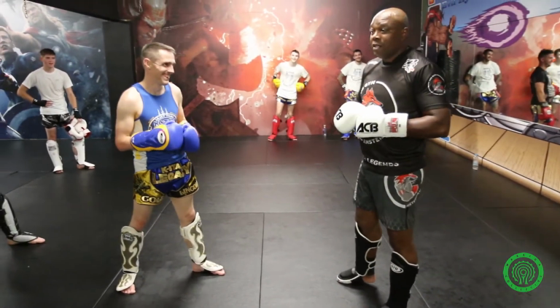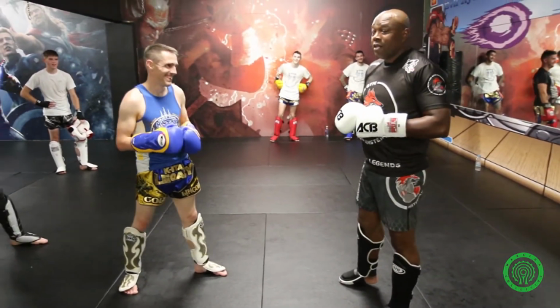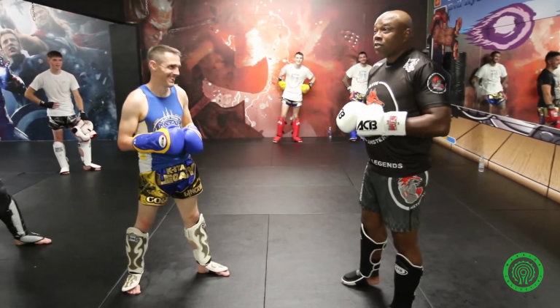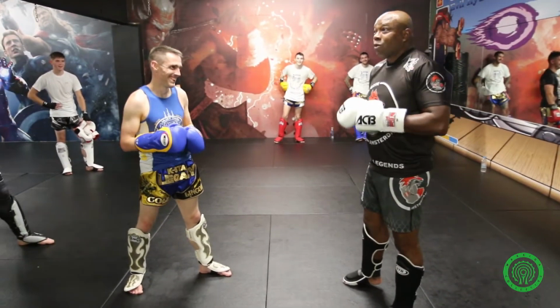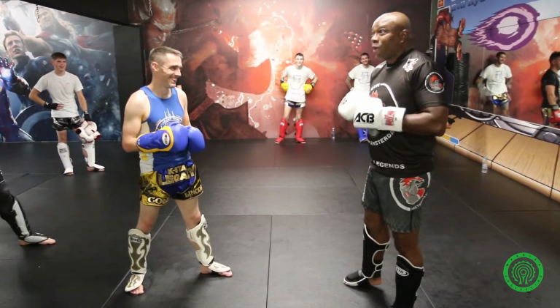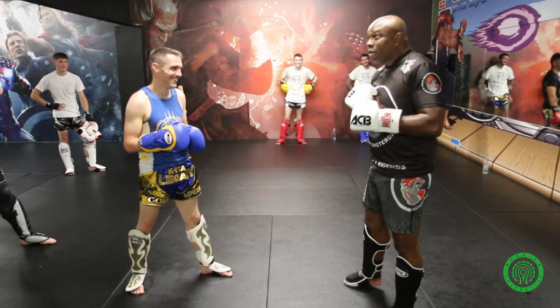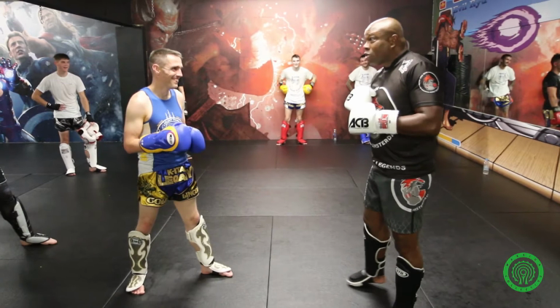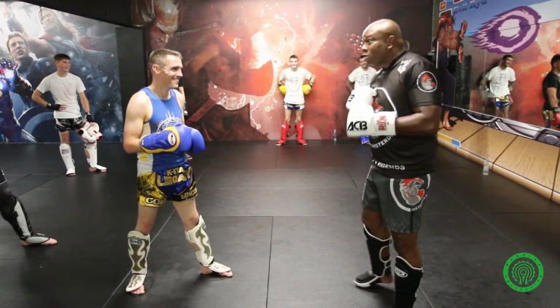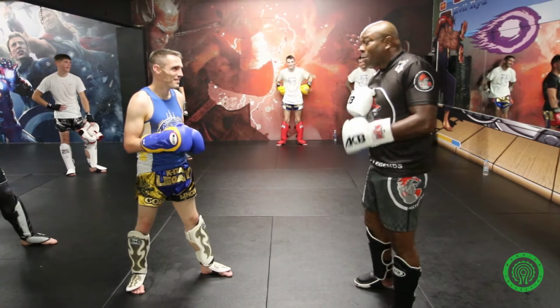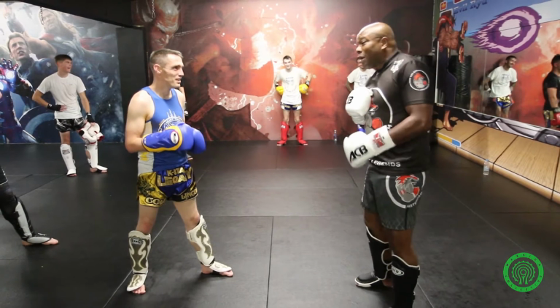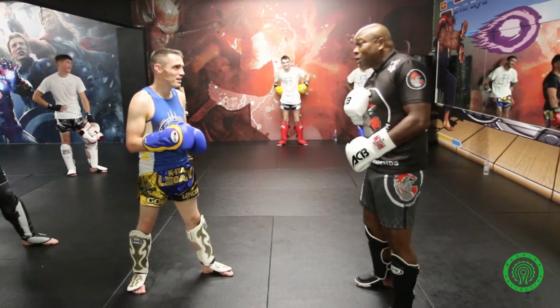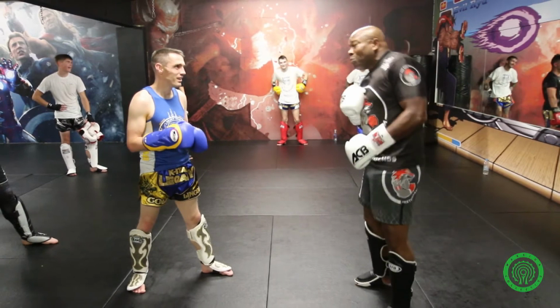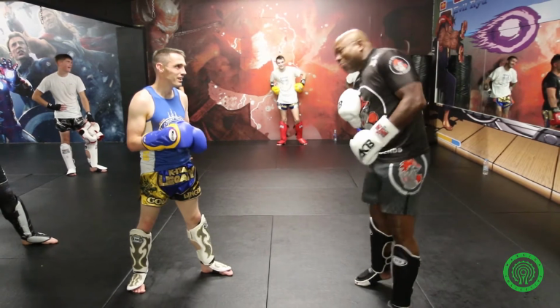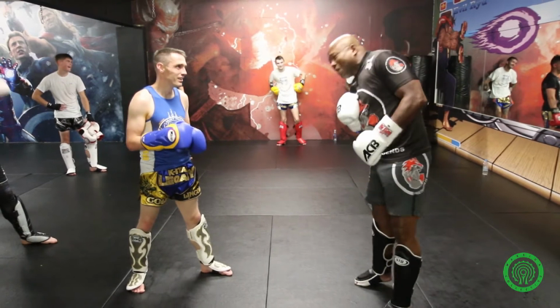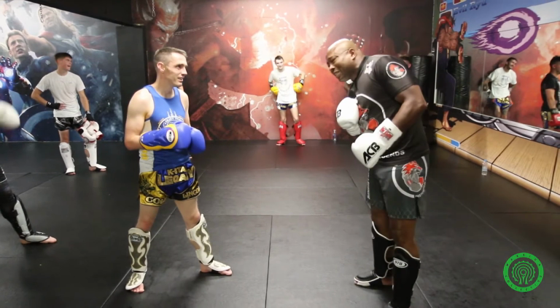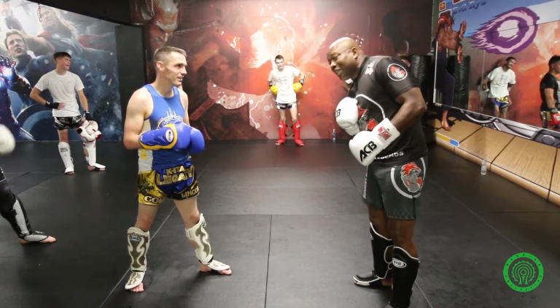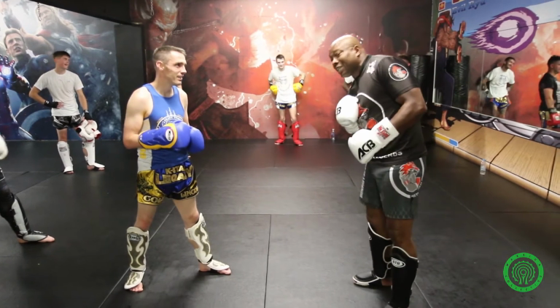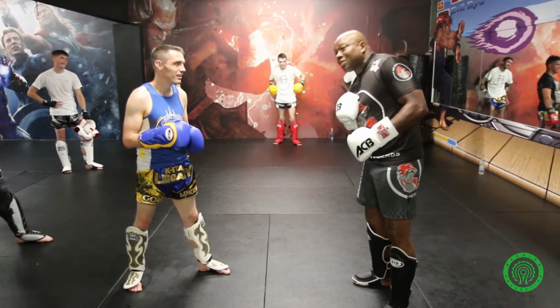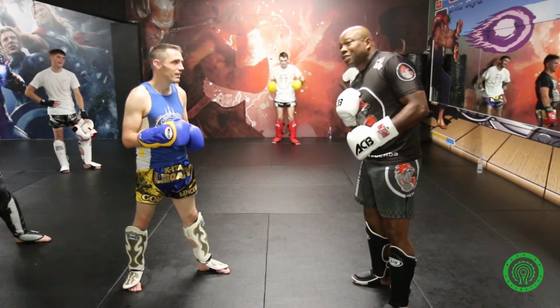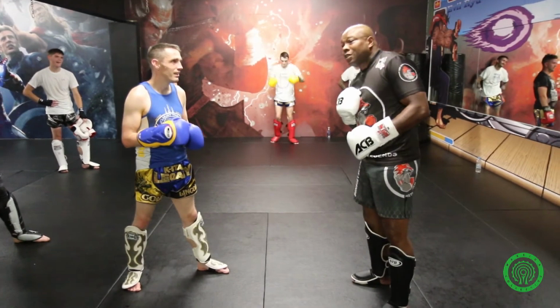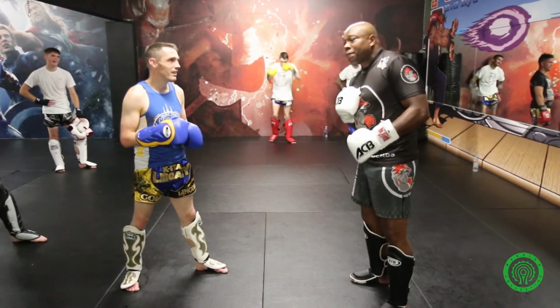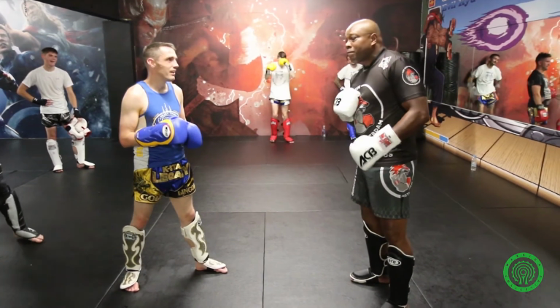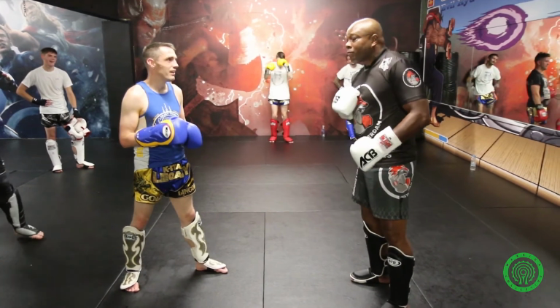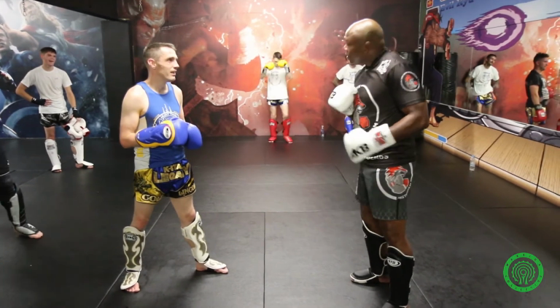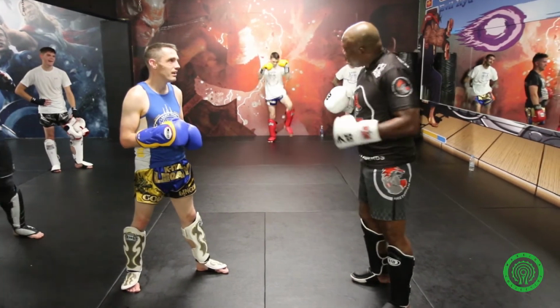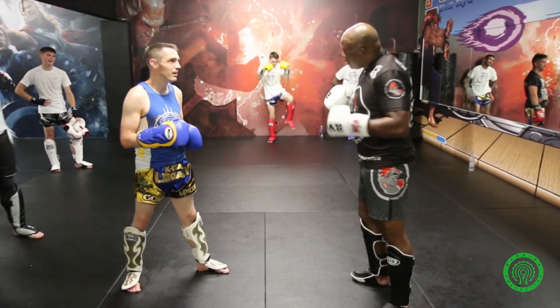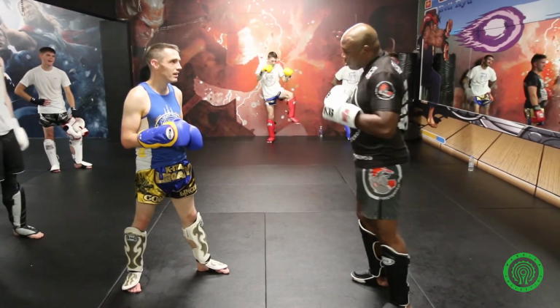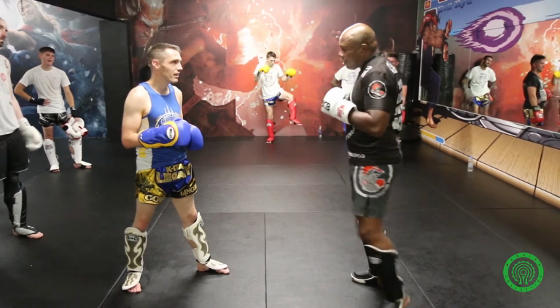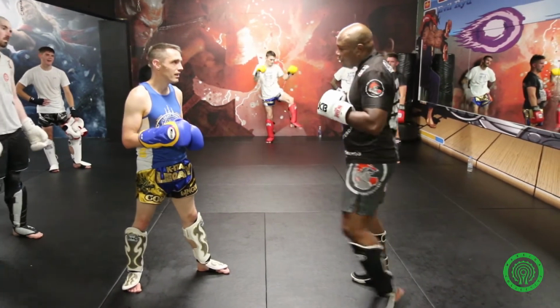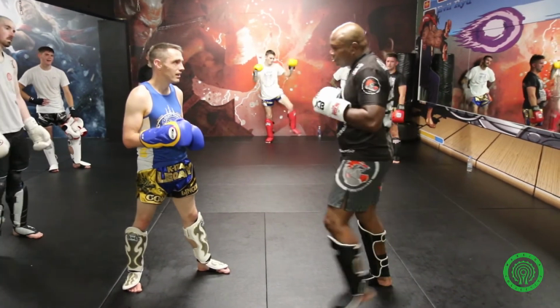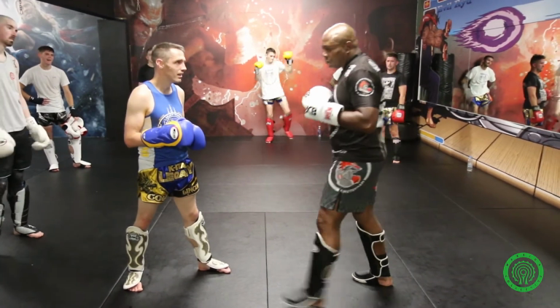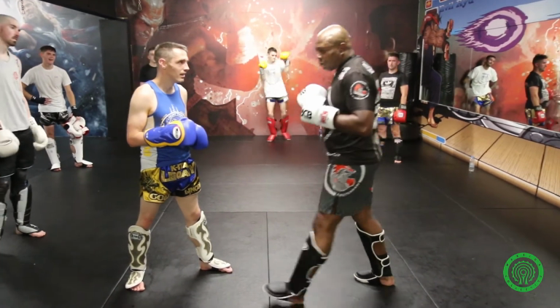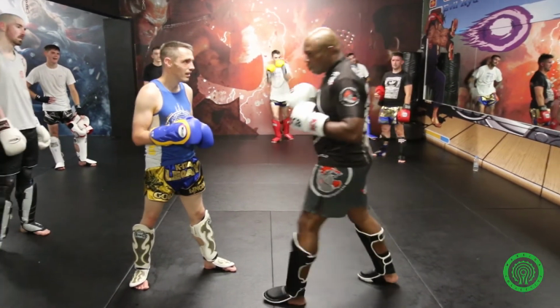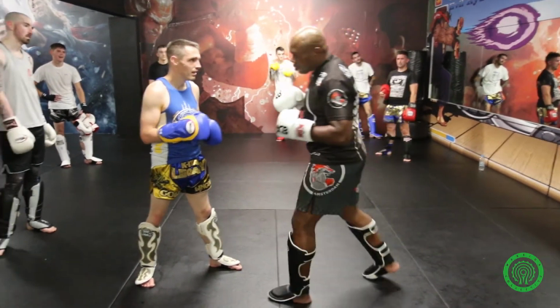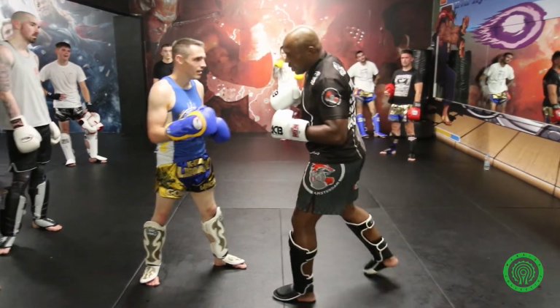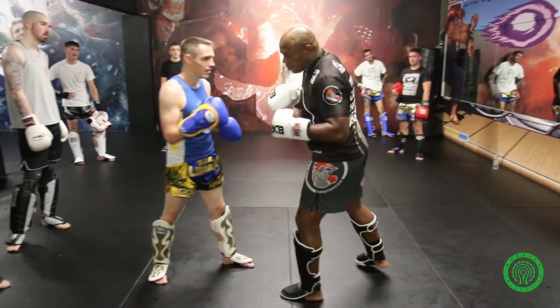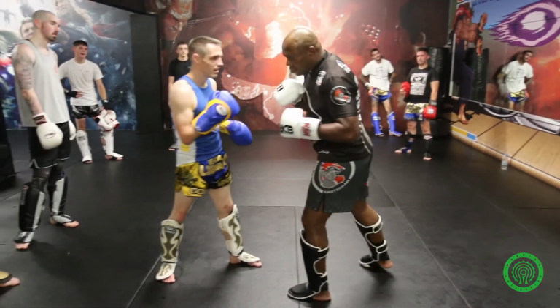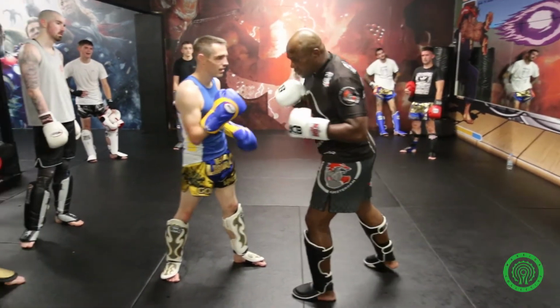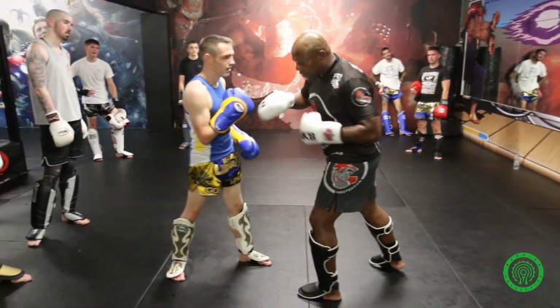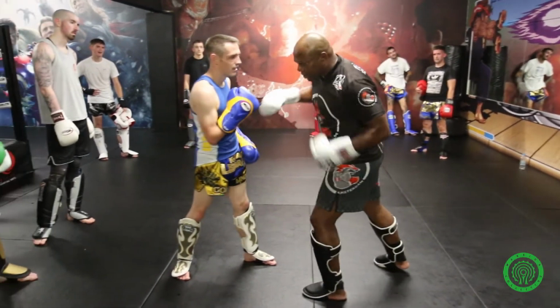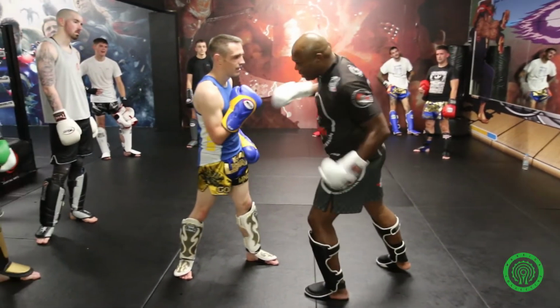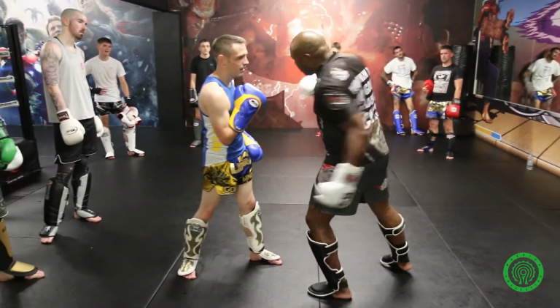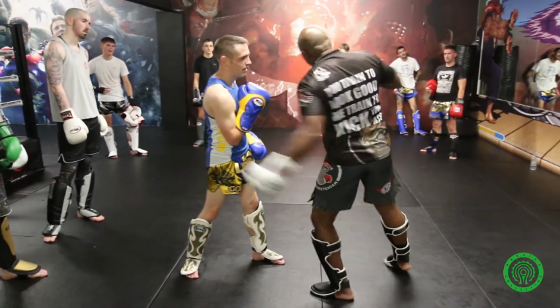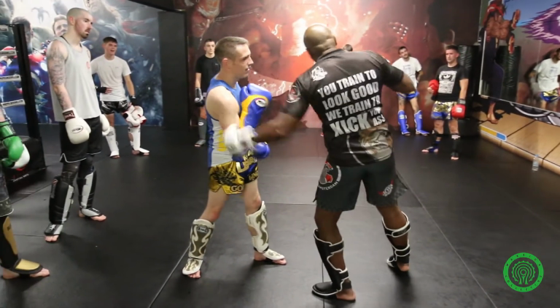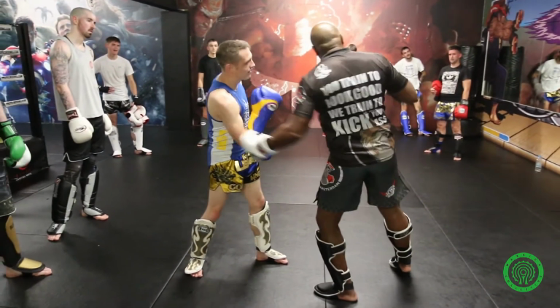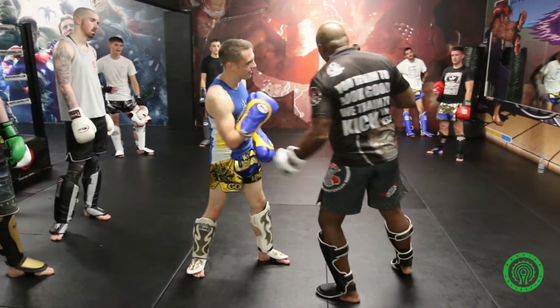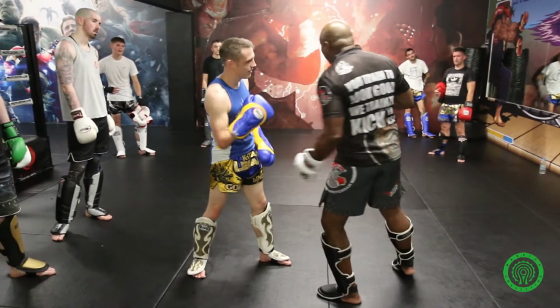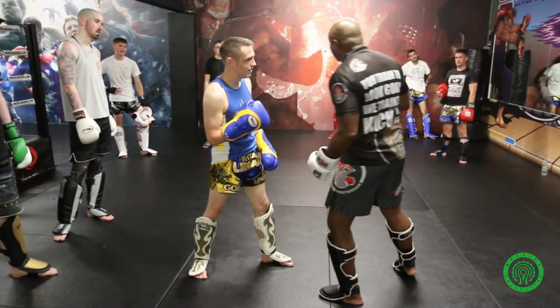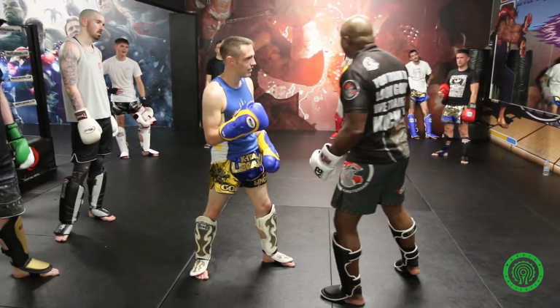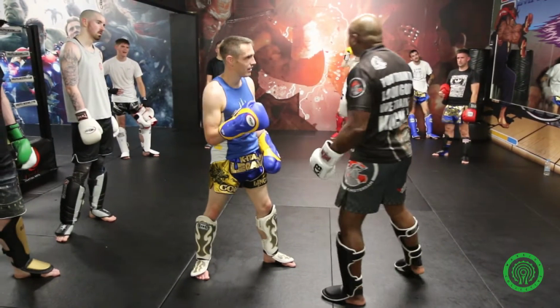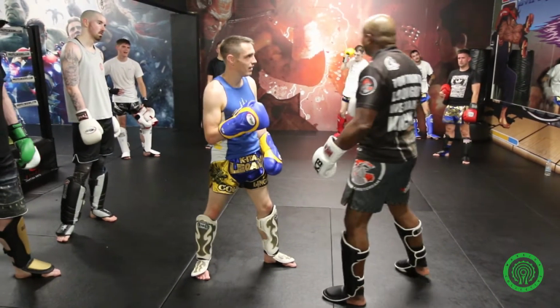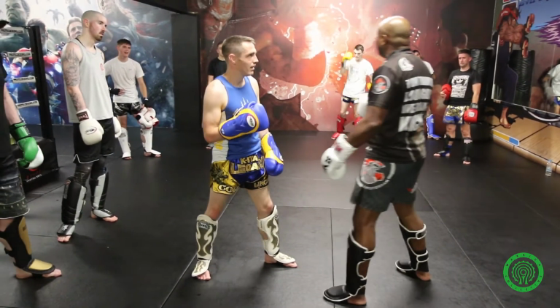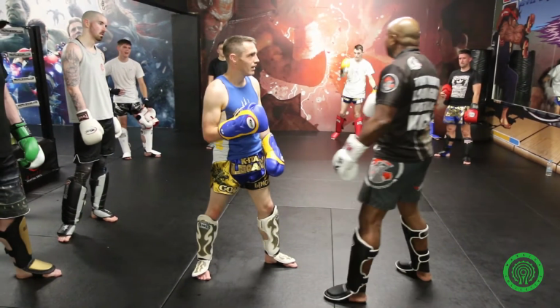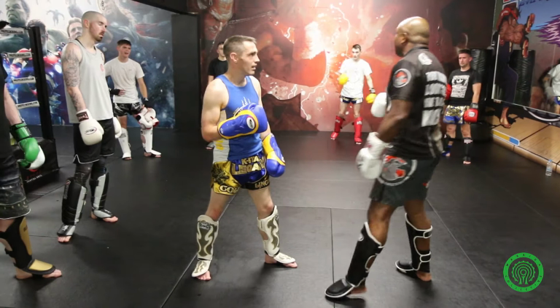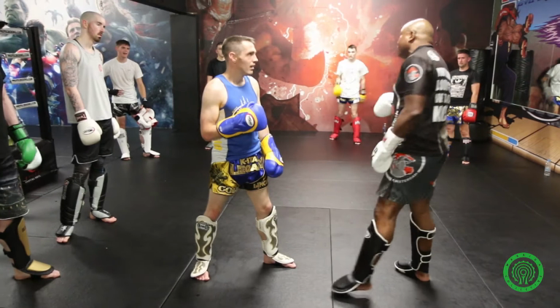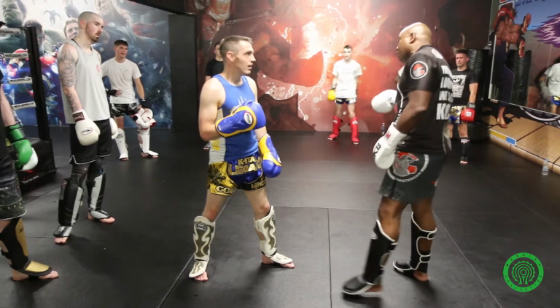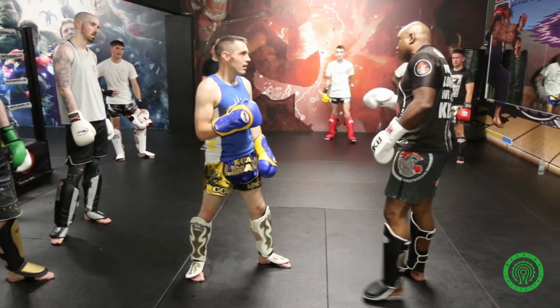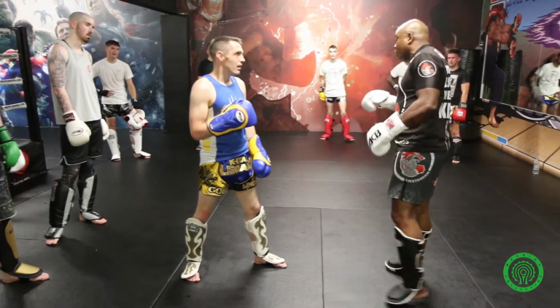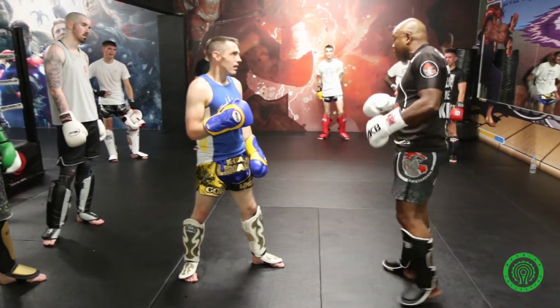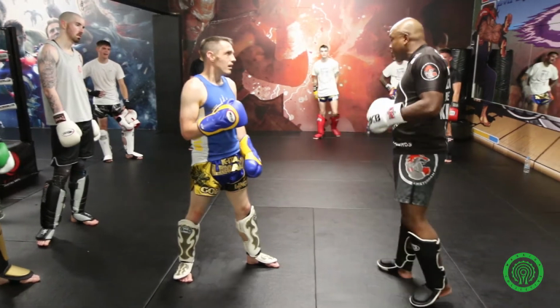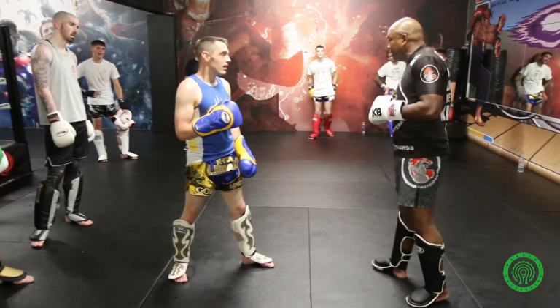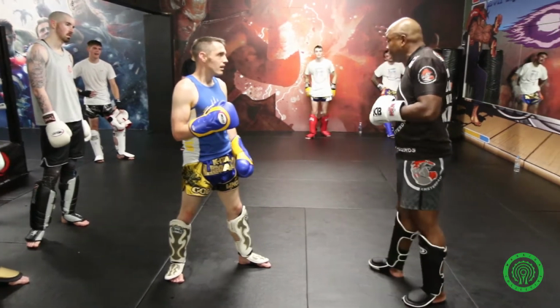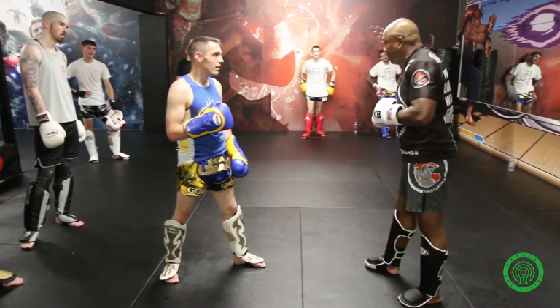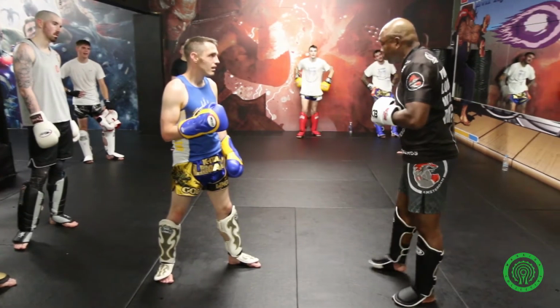So when you see somebody react like this, don't hesitate. Just punch again on the liver — you will get them down.